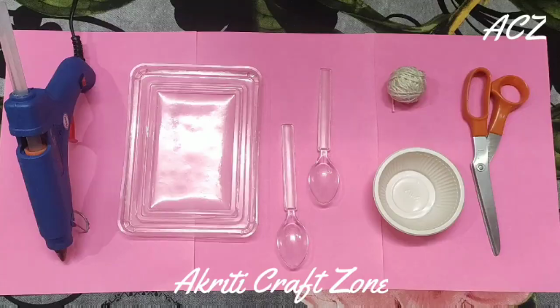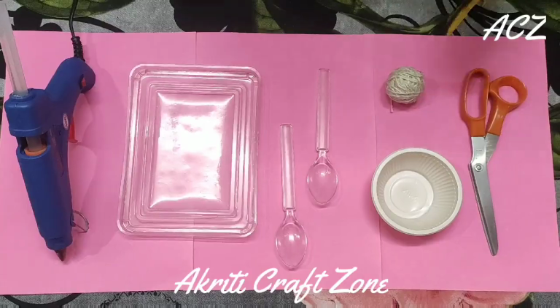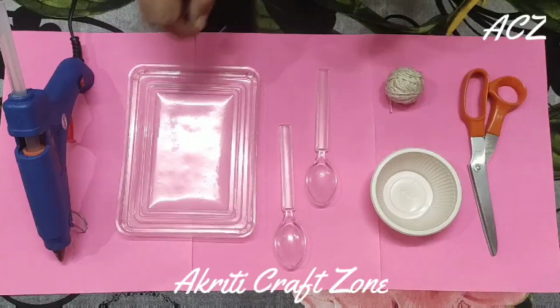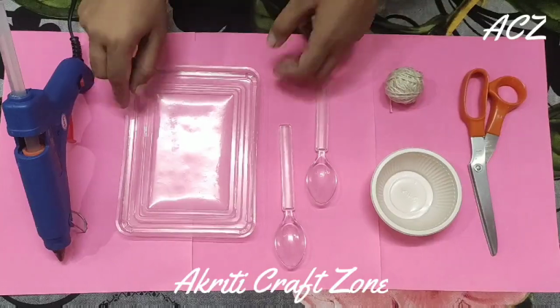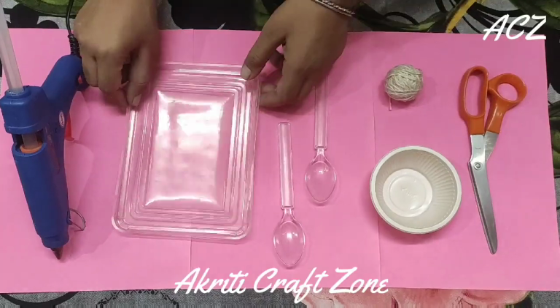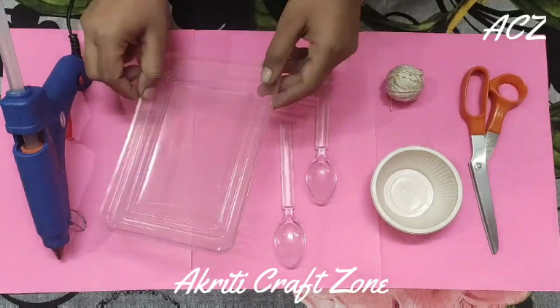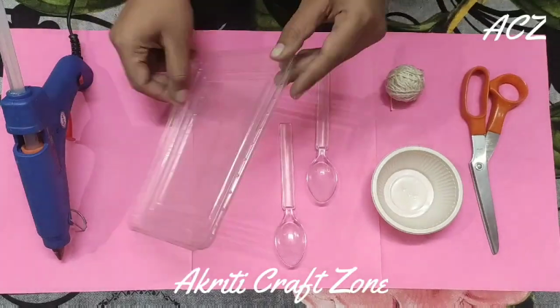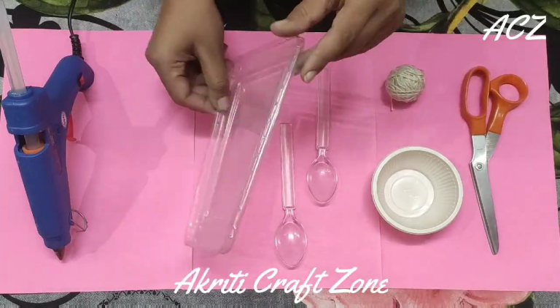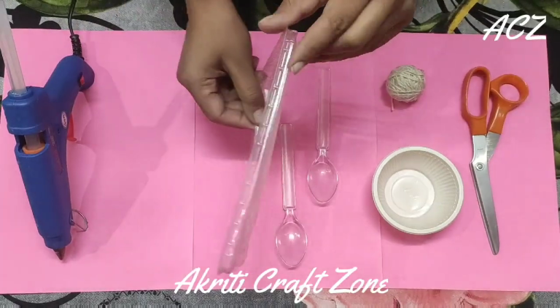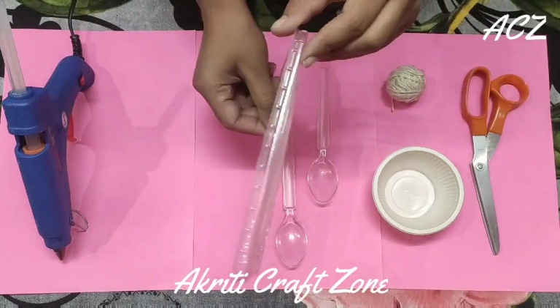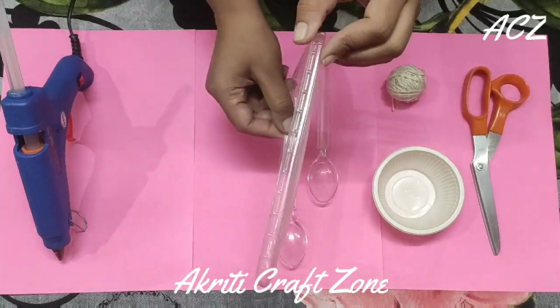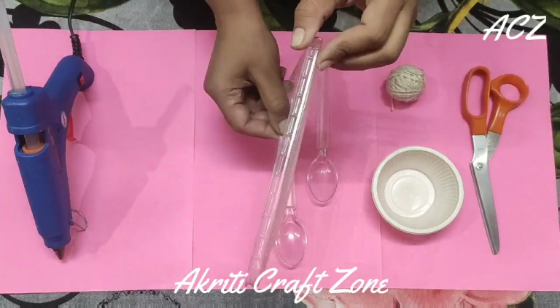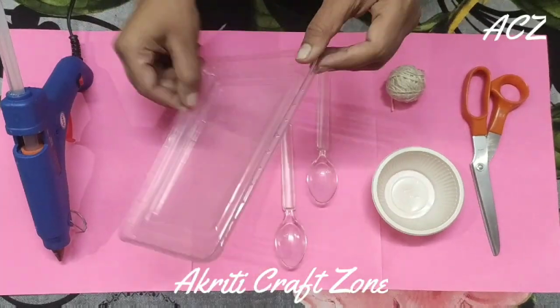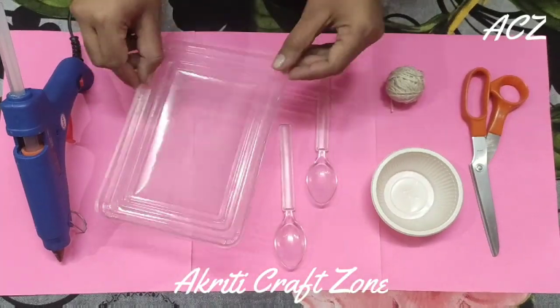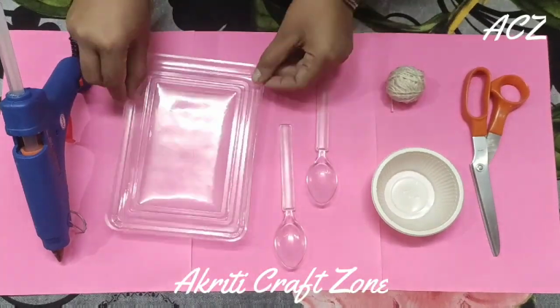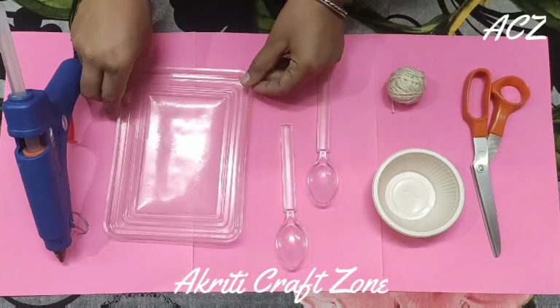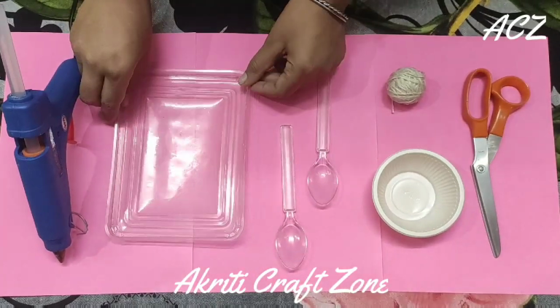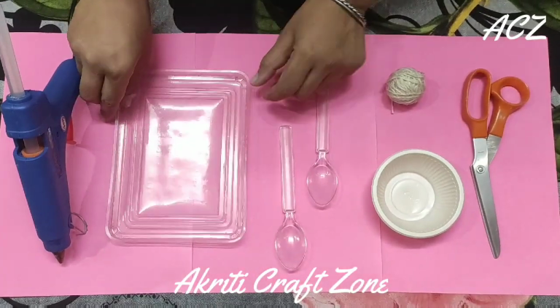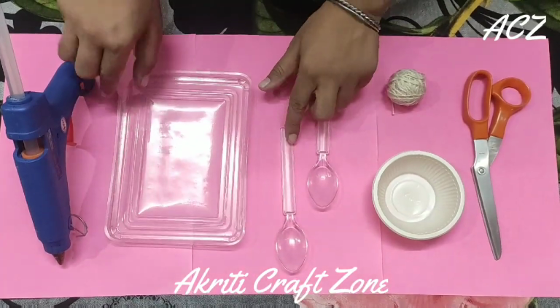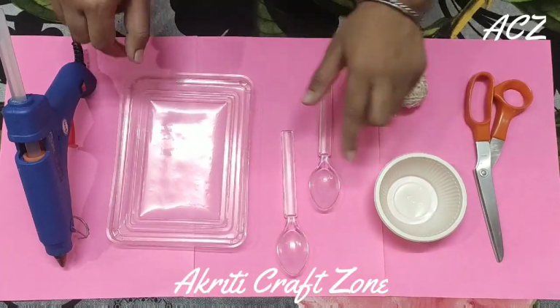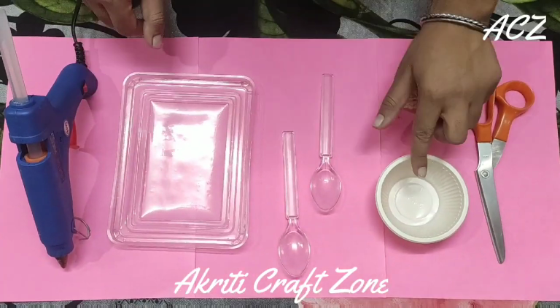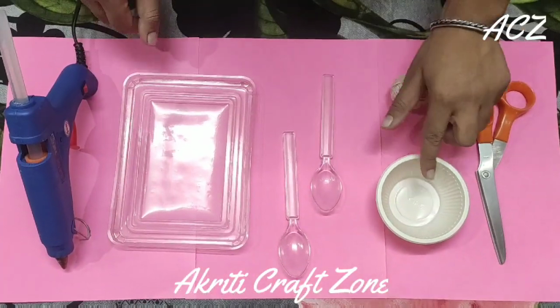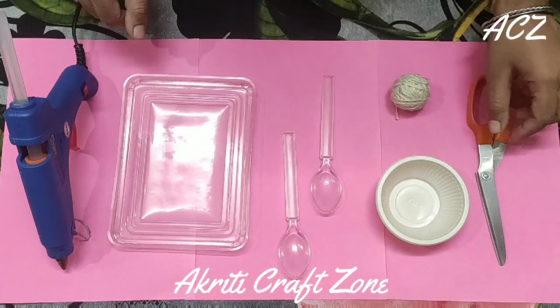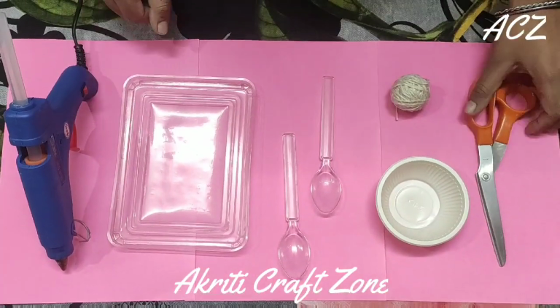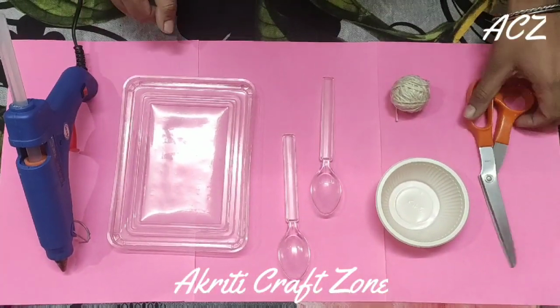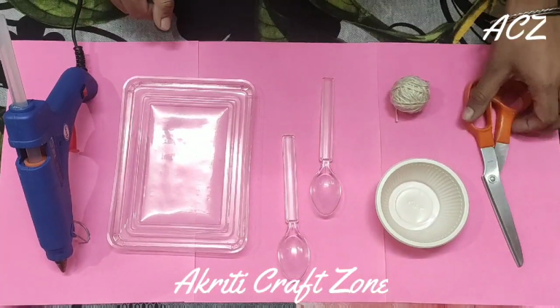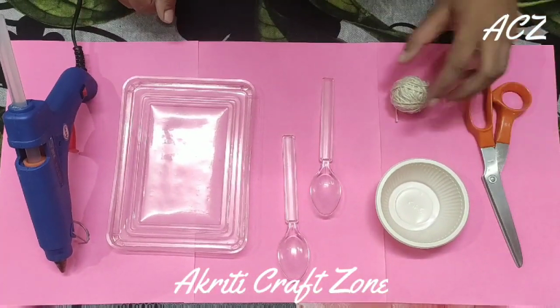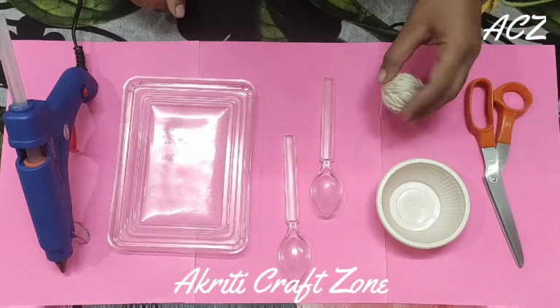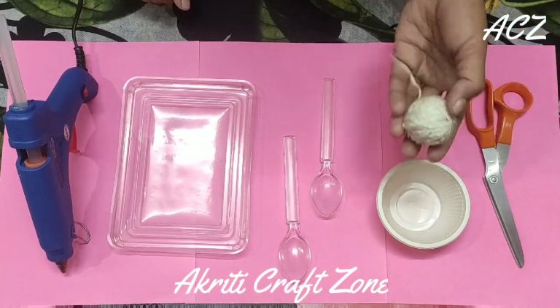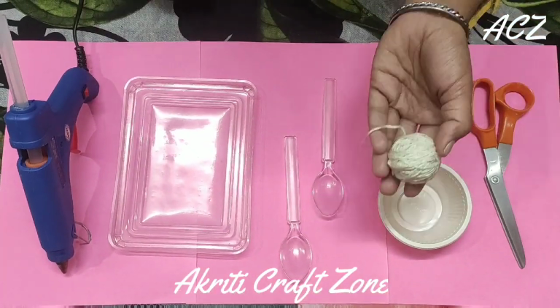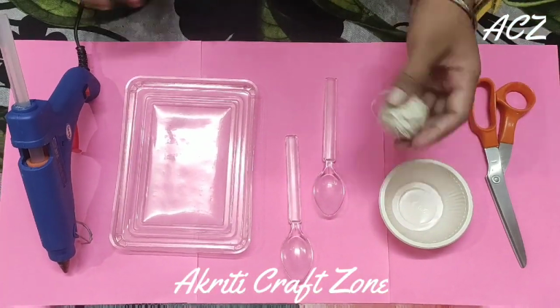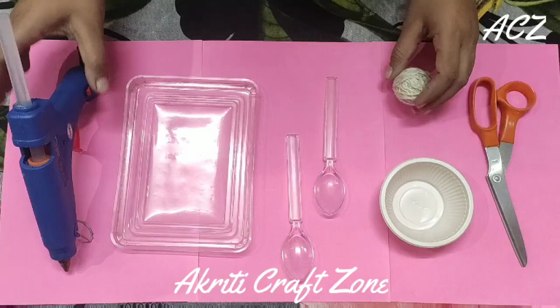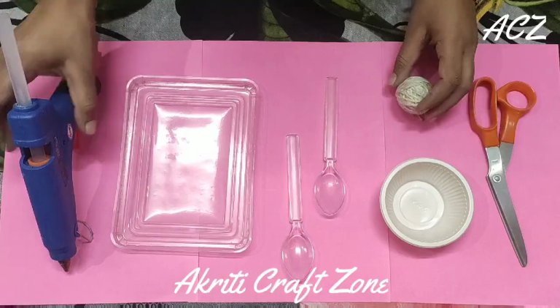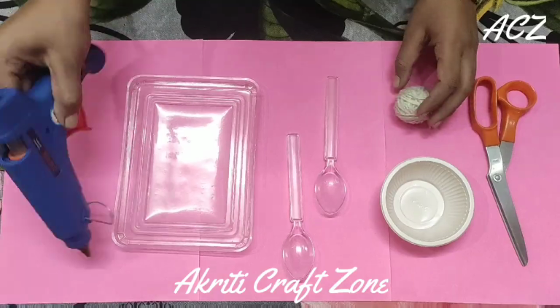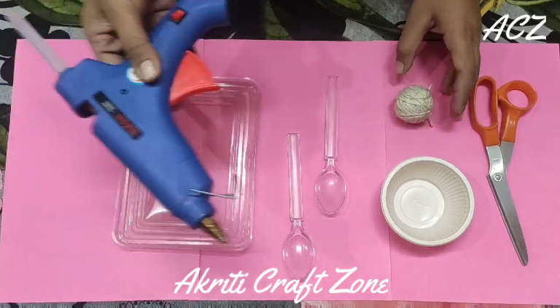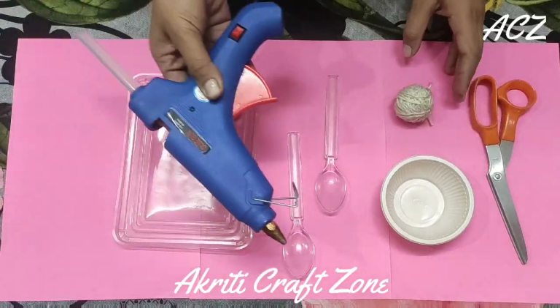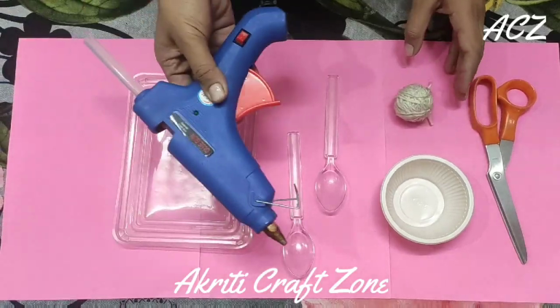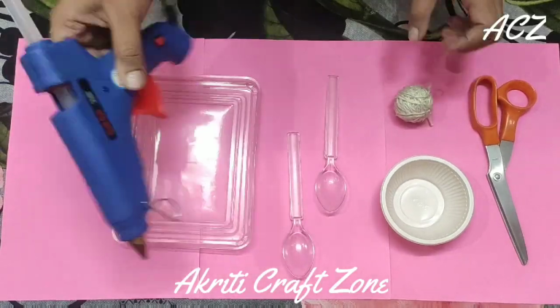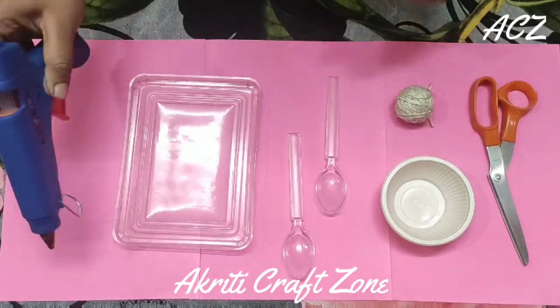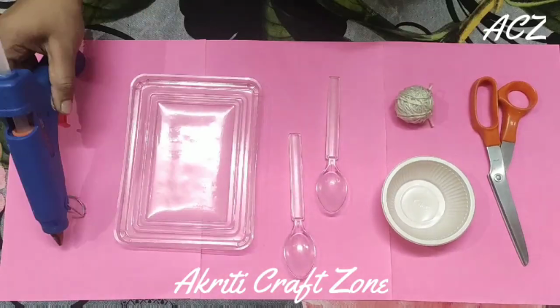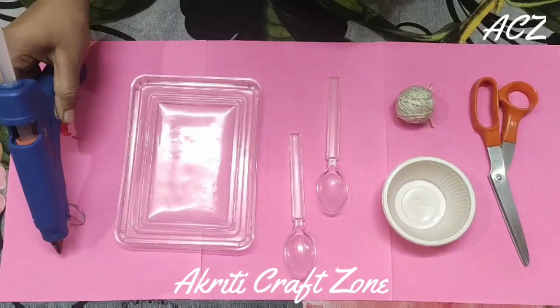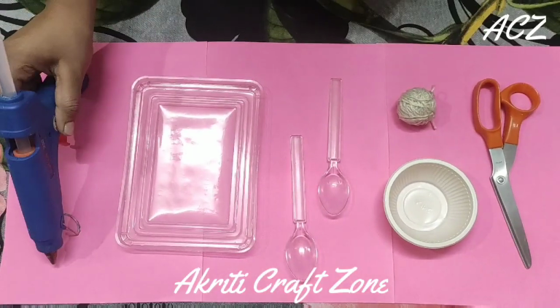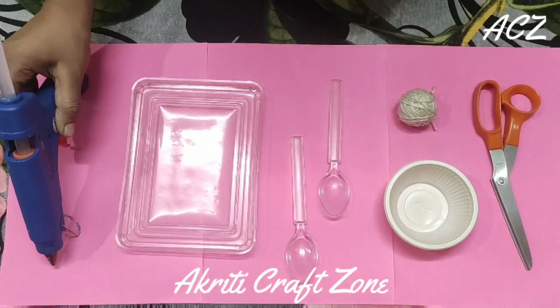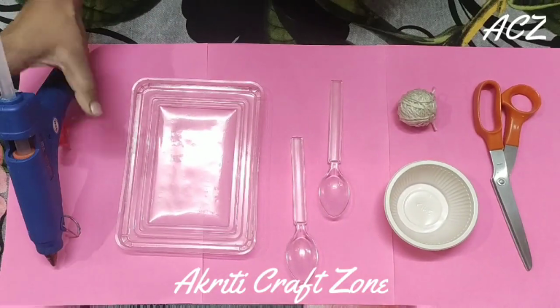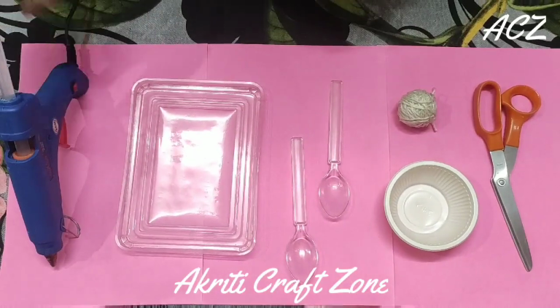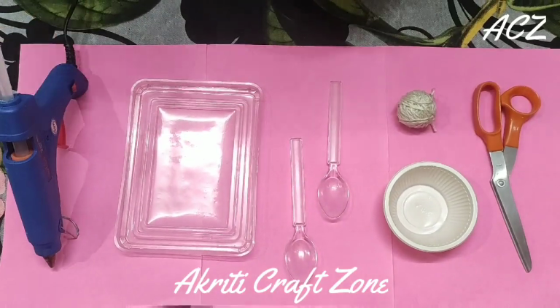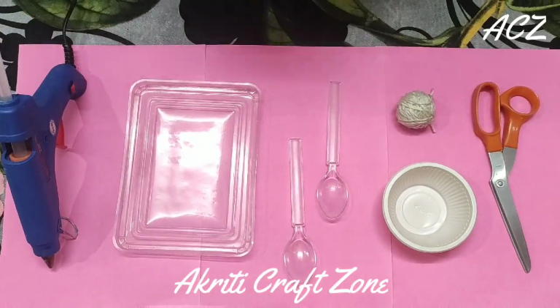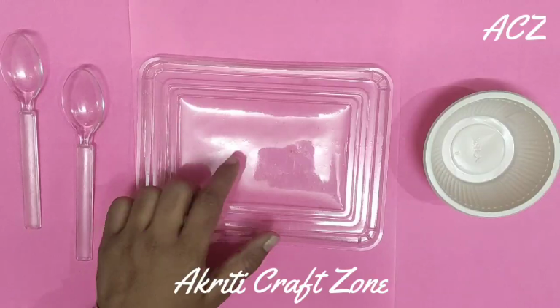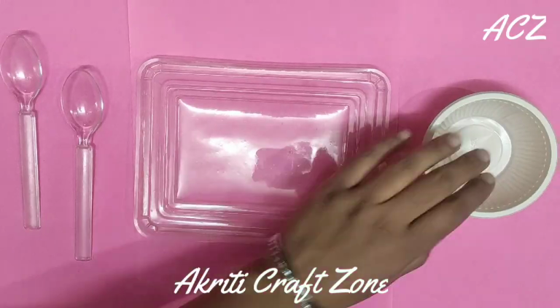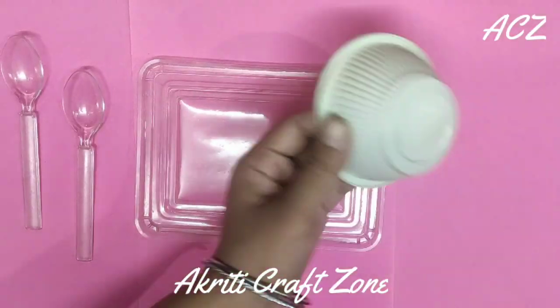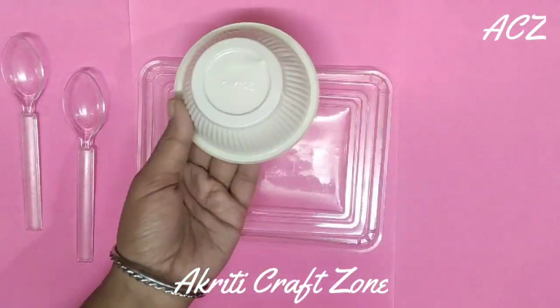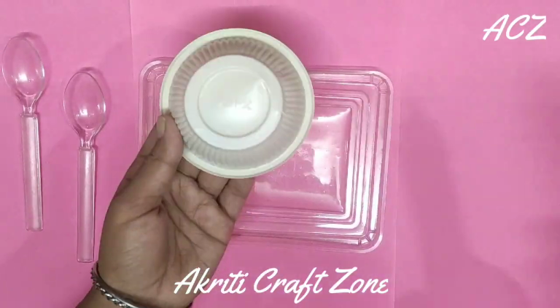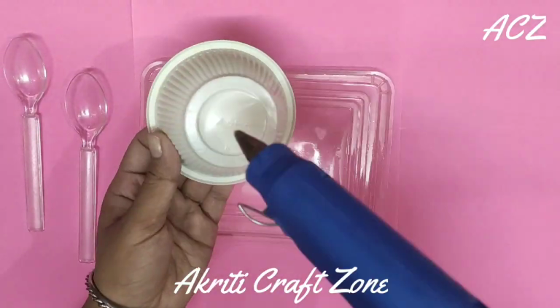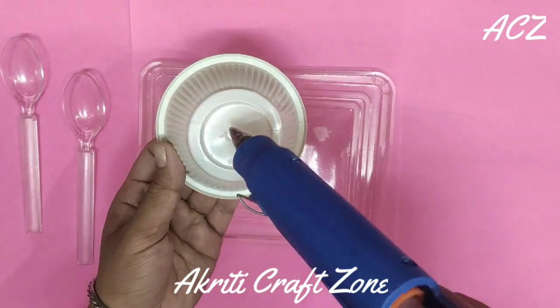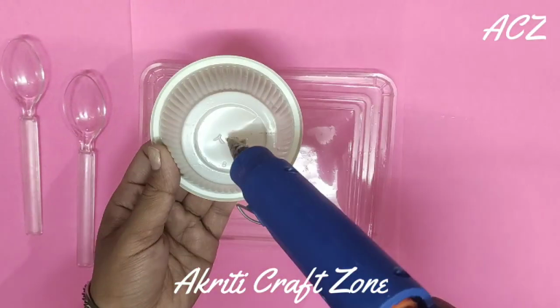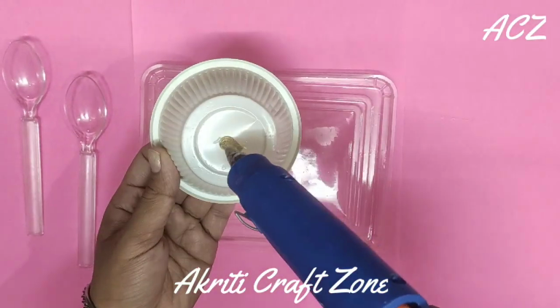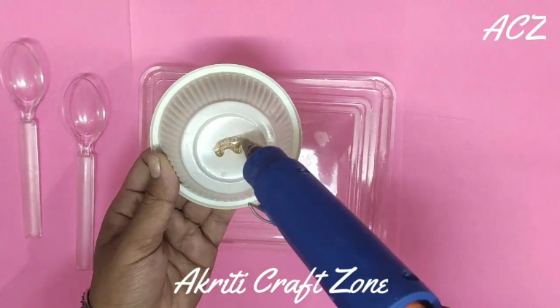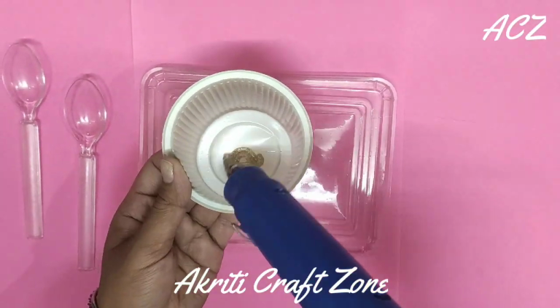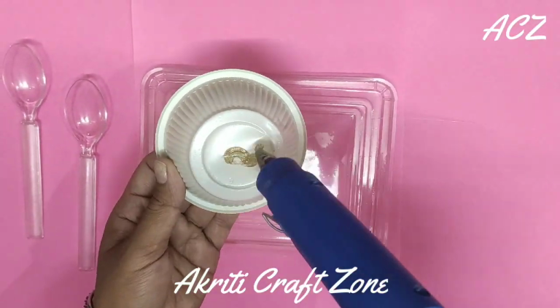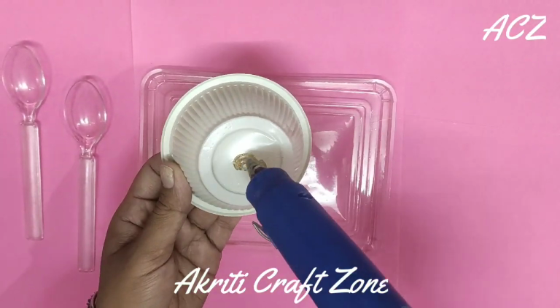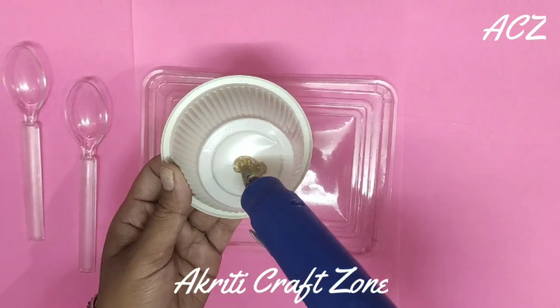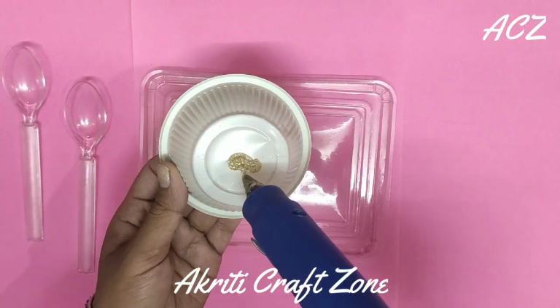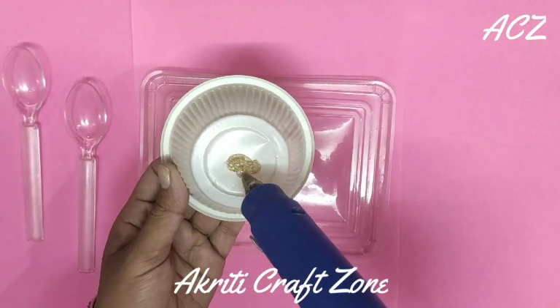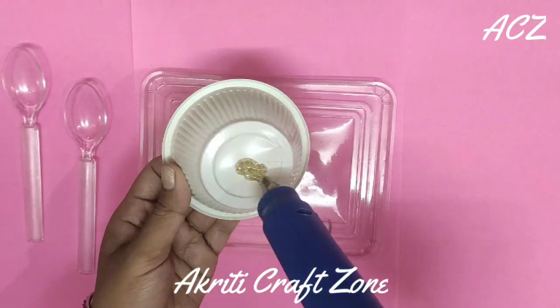Here we are taking our disposable lid, bowl, spoons, bowl, scissor and a glue gun.